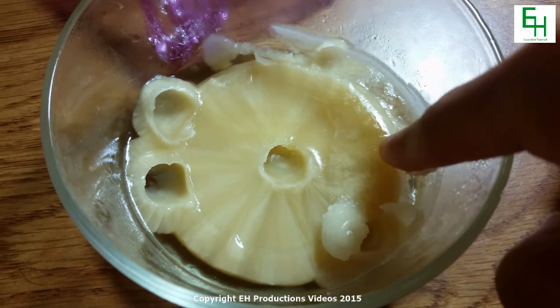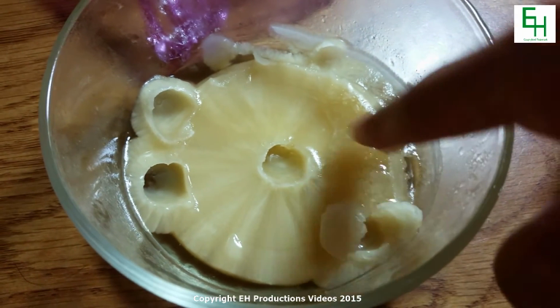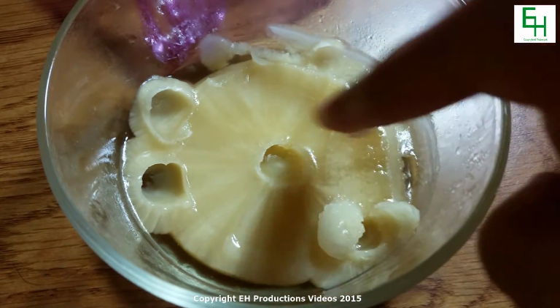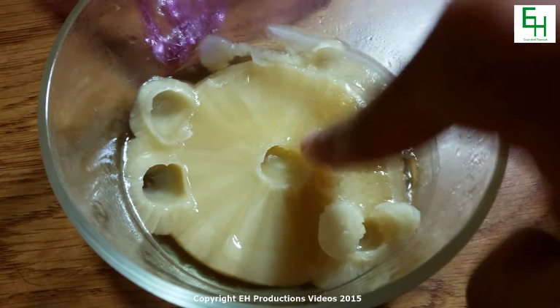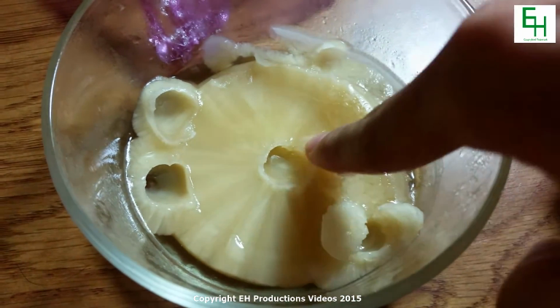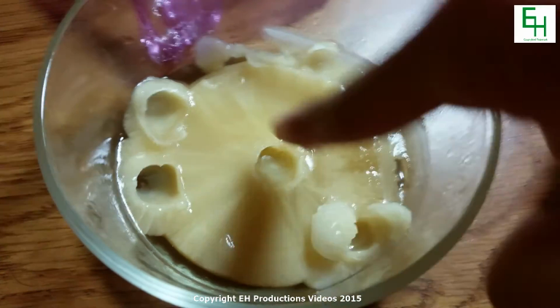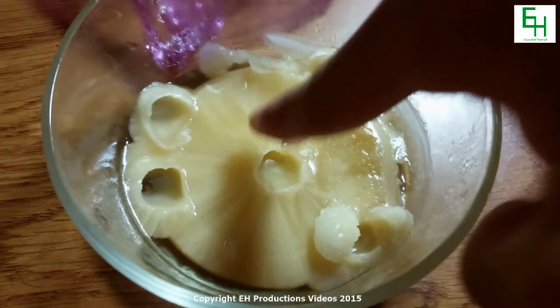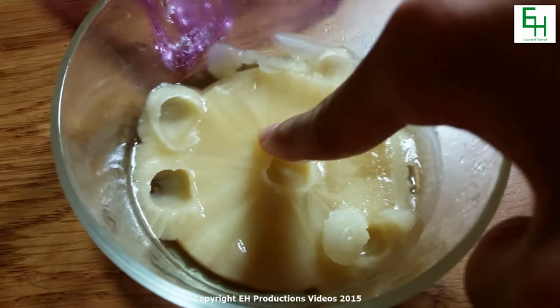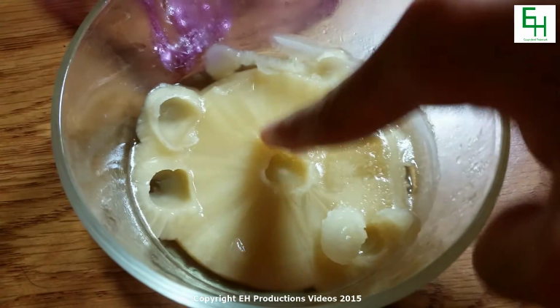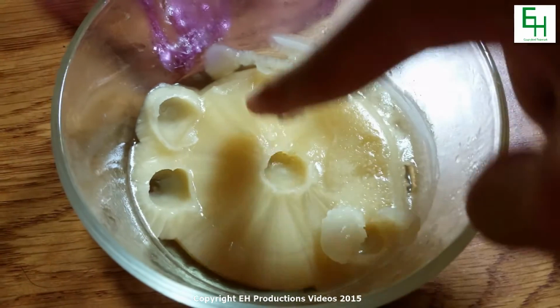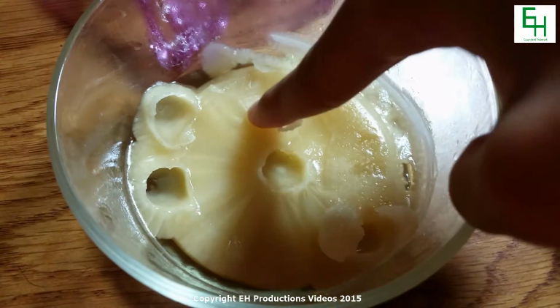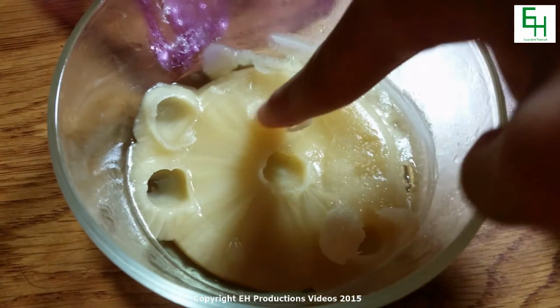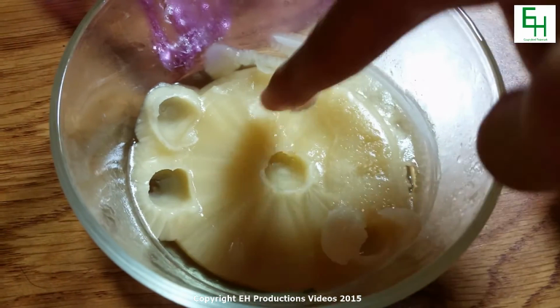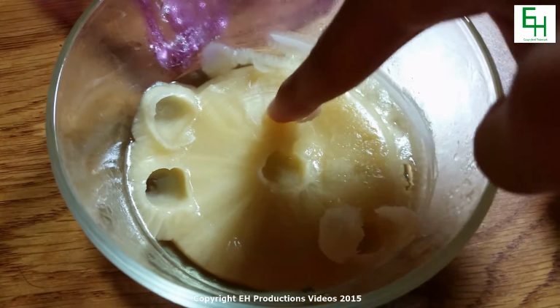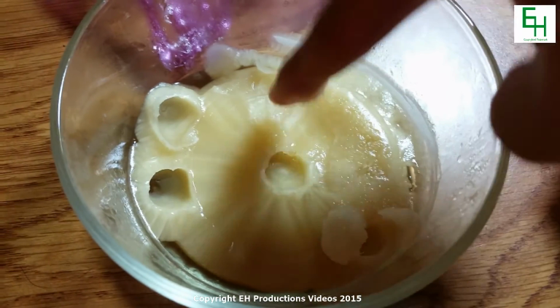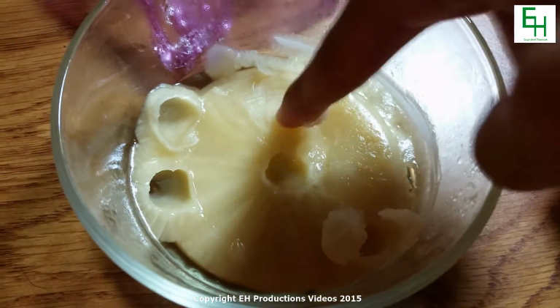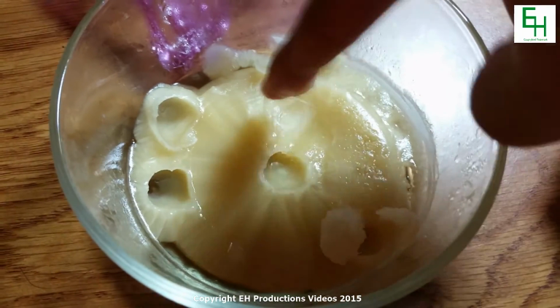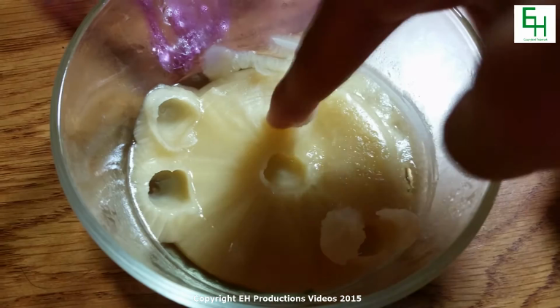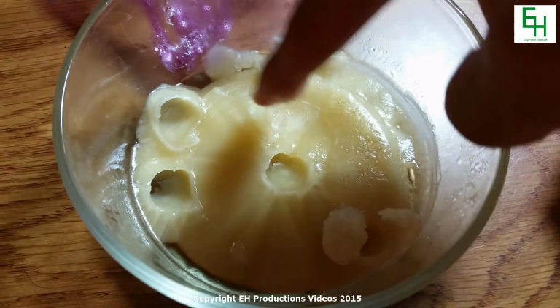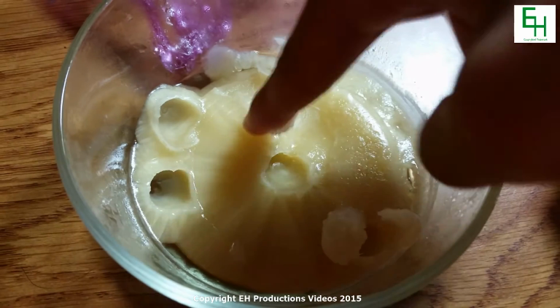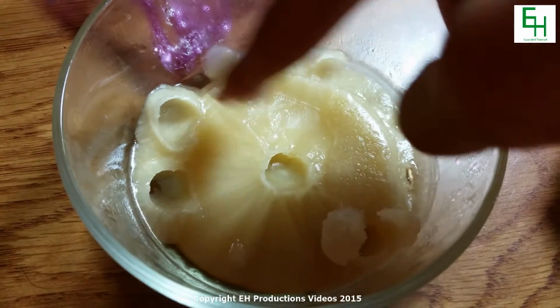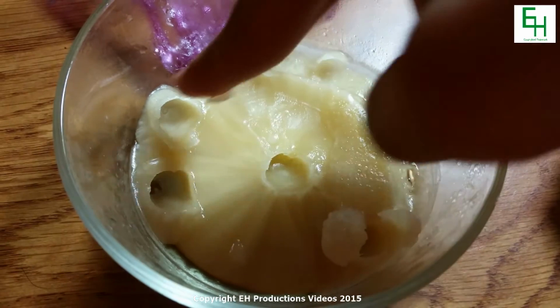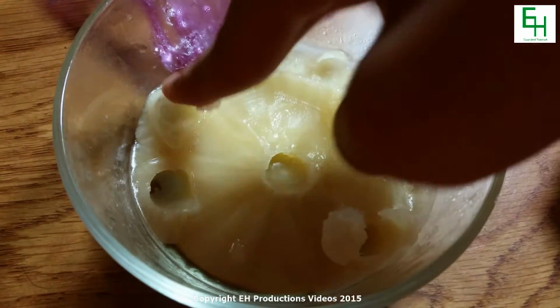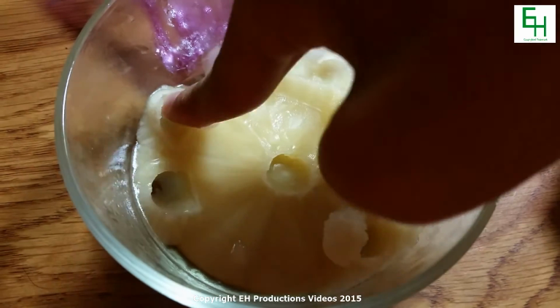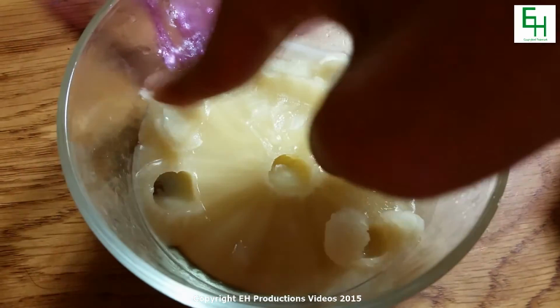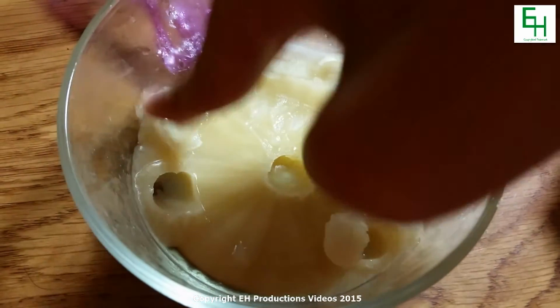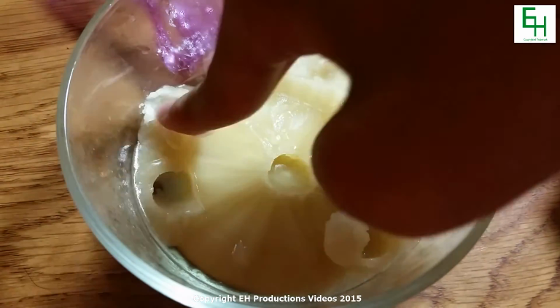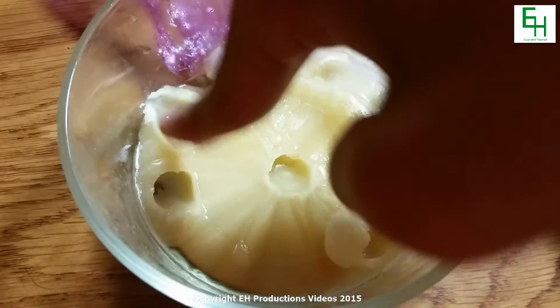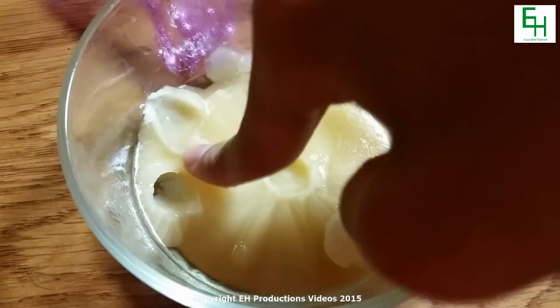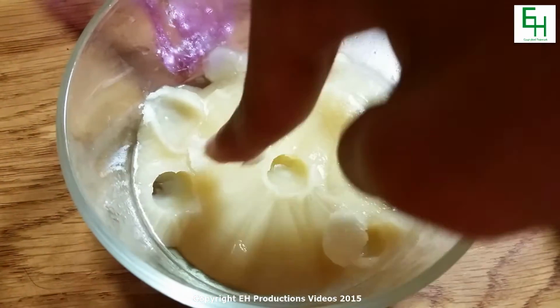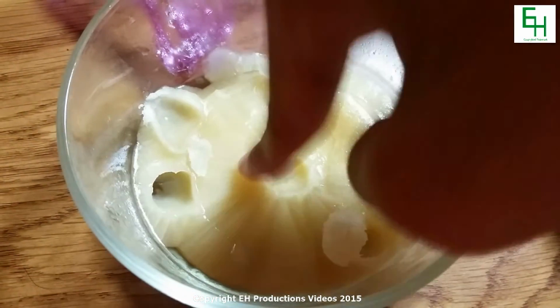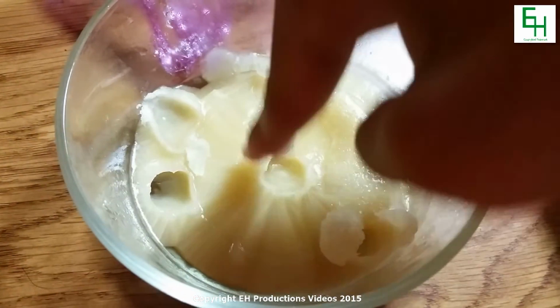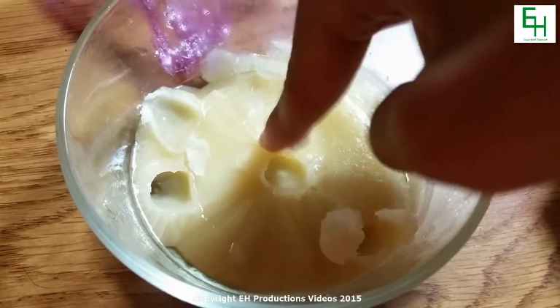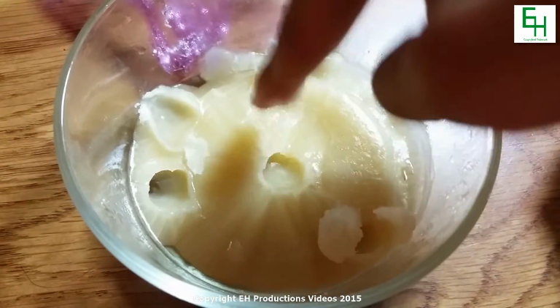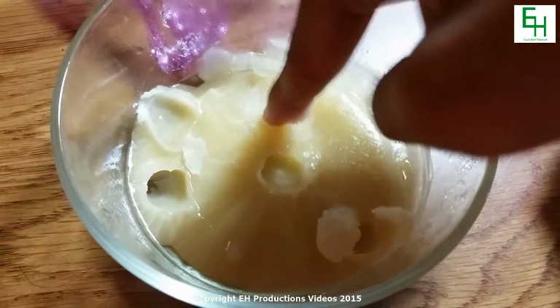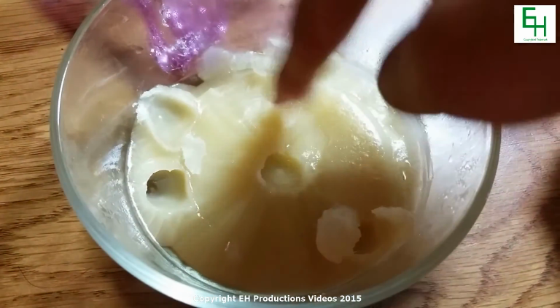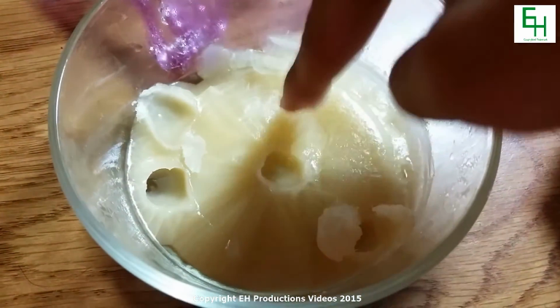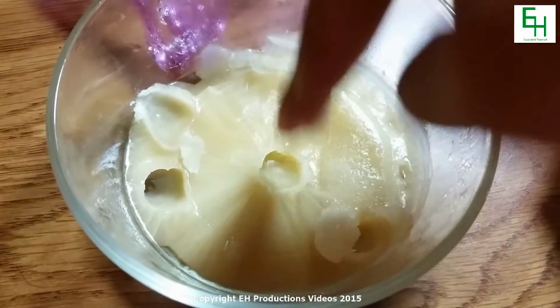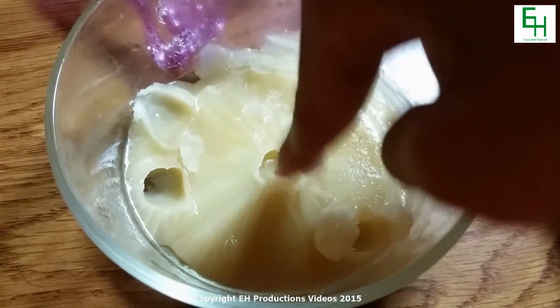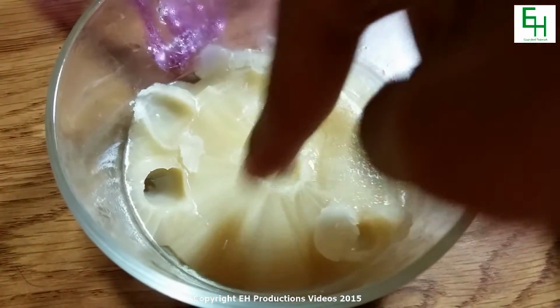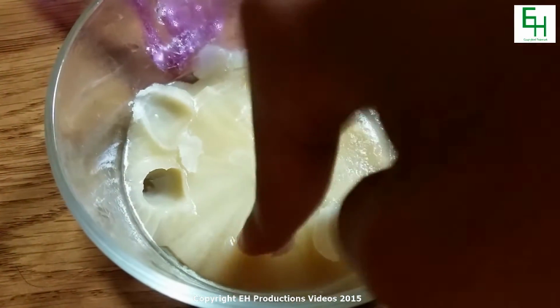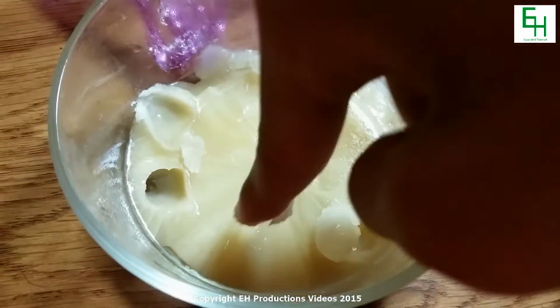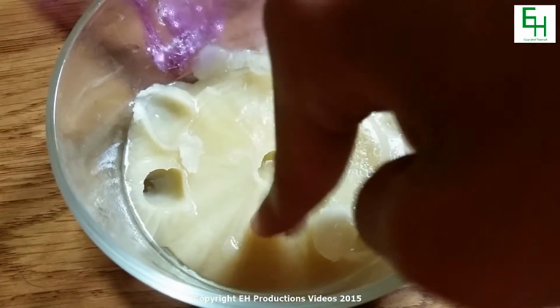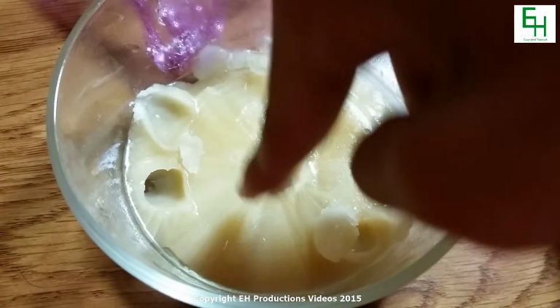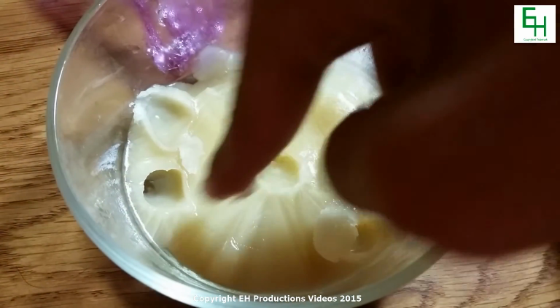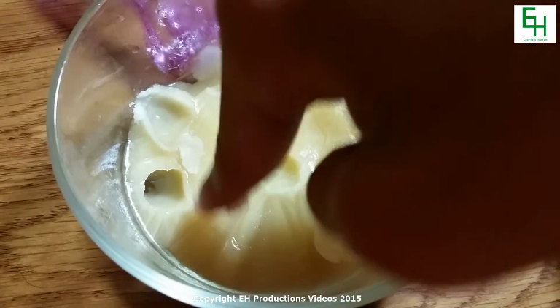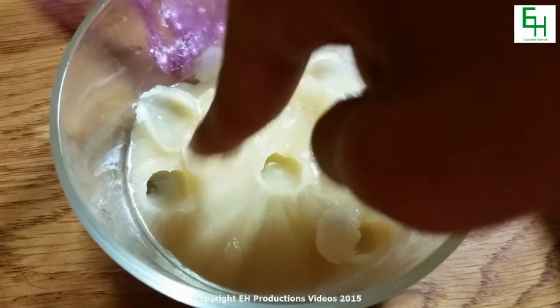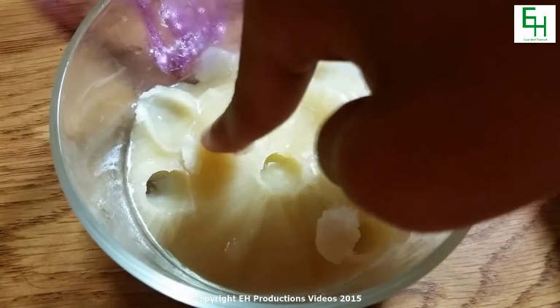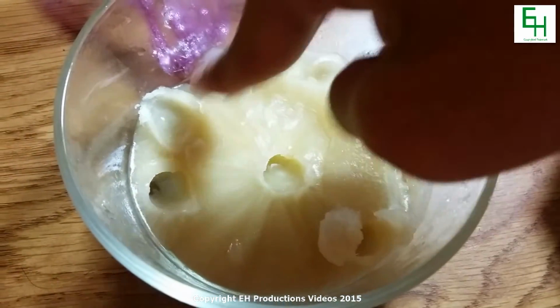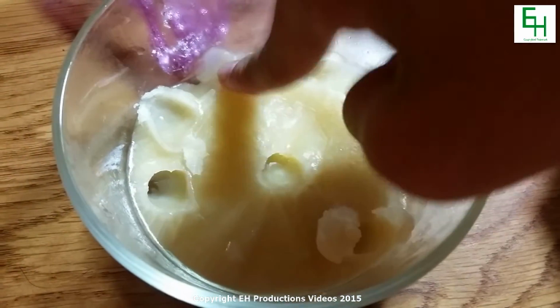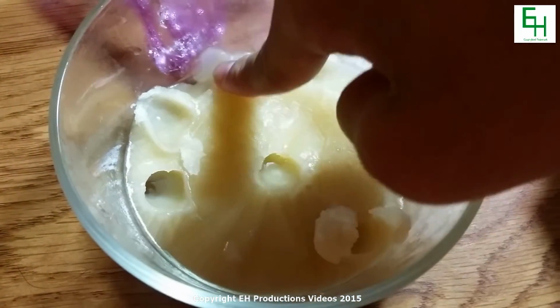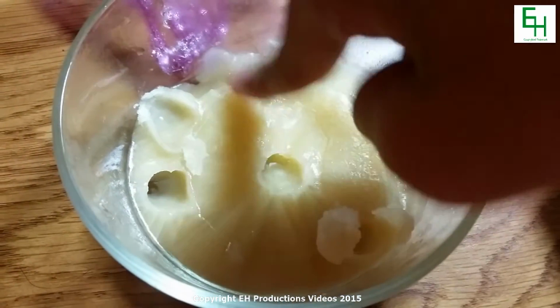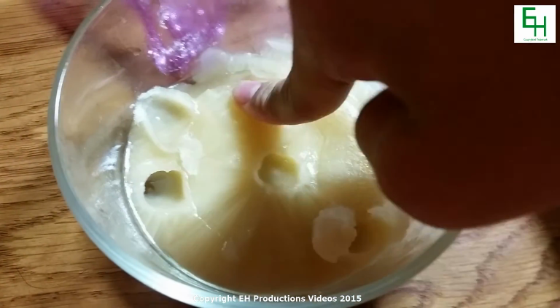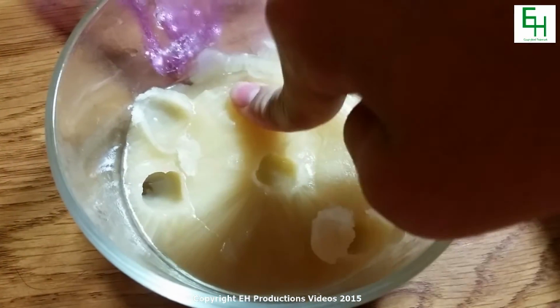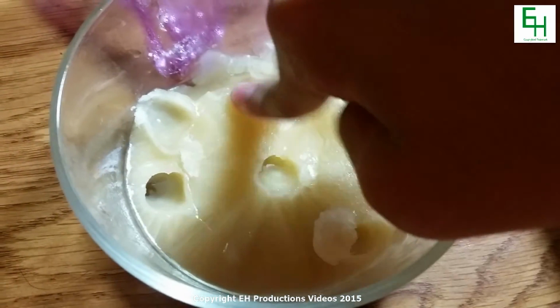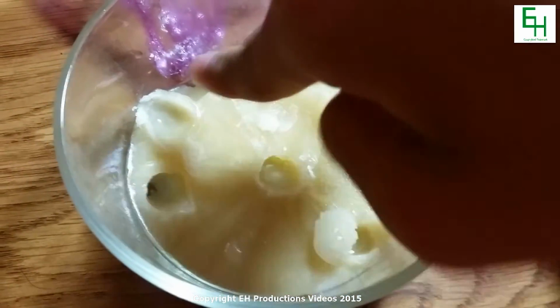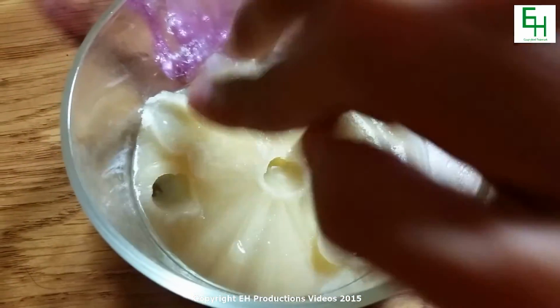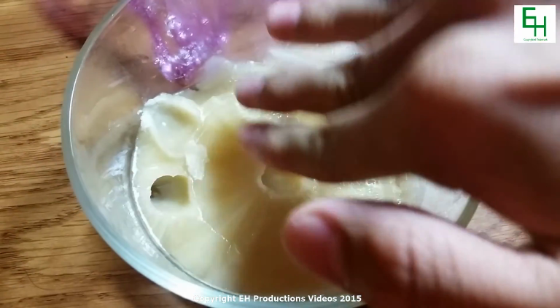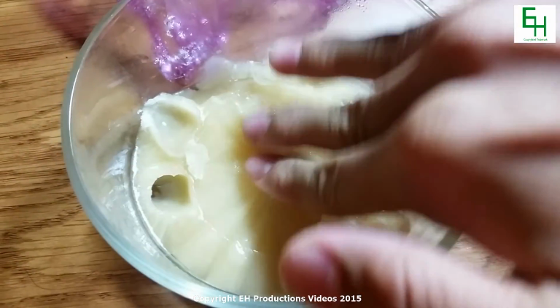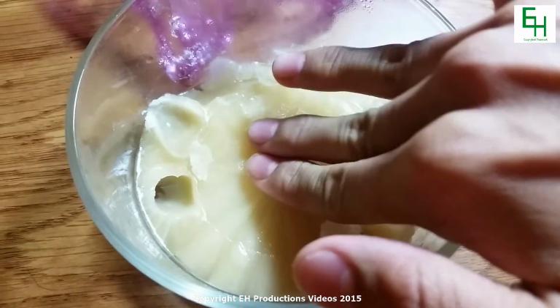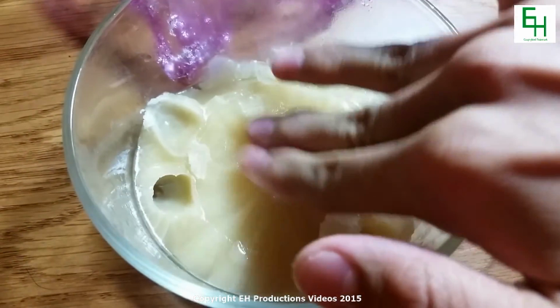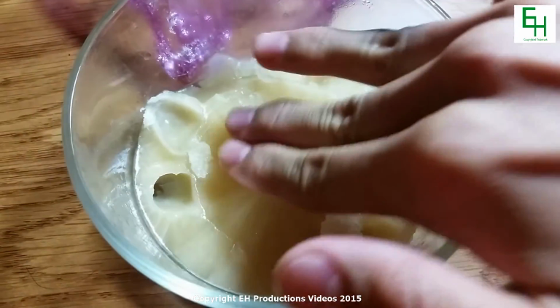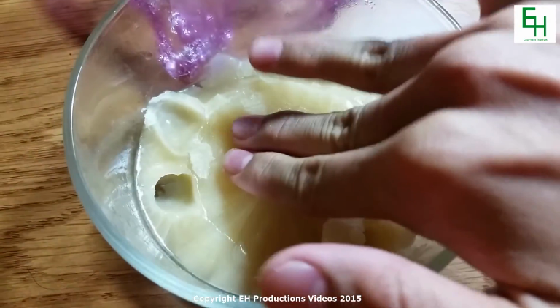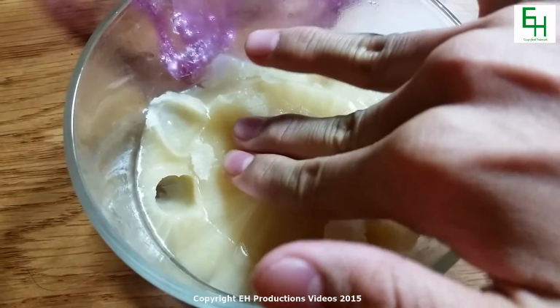Now it's all solid — see, that's all a solid mass. Whereas before it was a liquid and I could stick my finger through it.